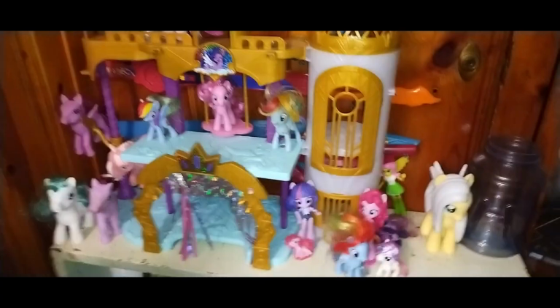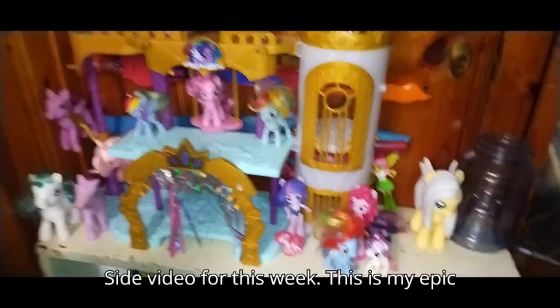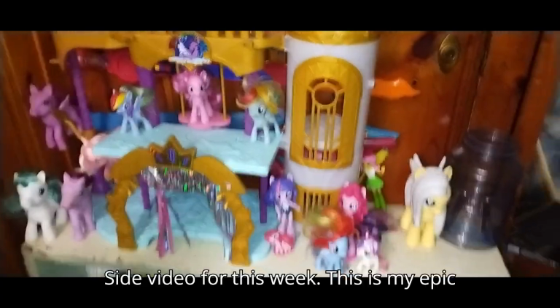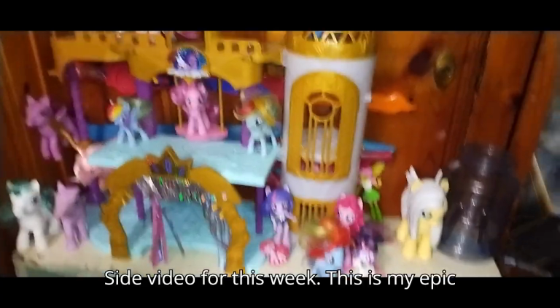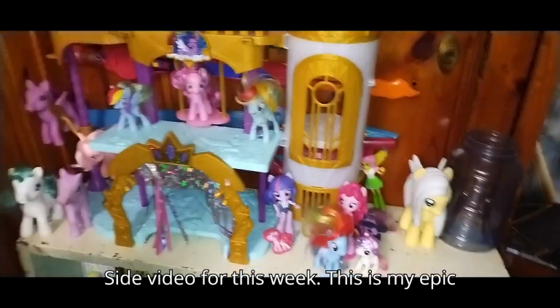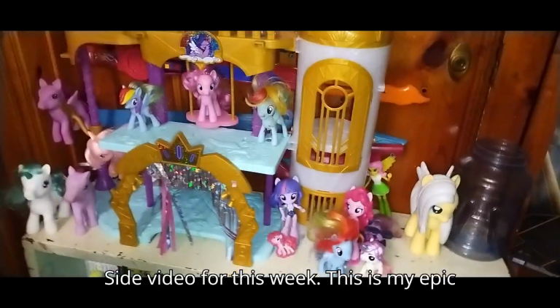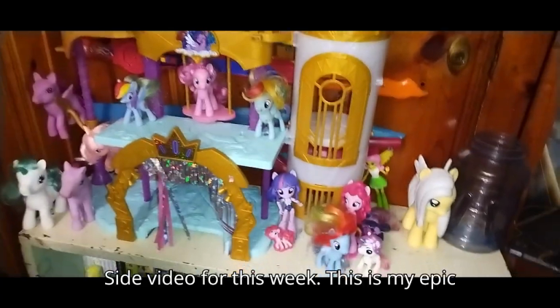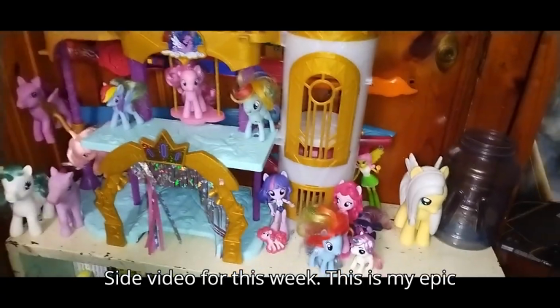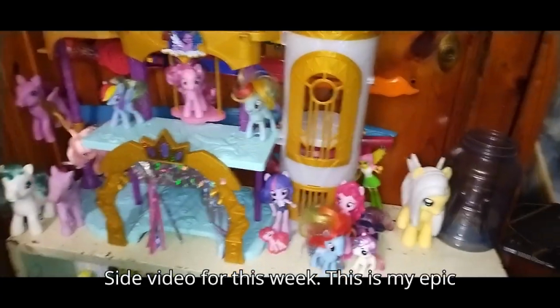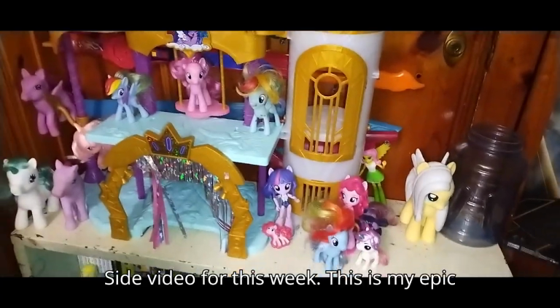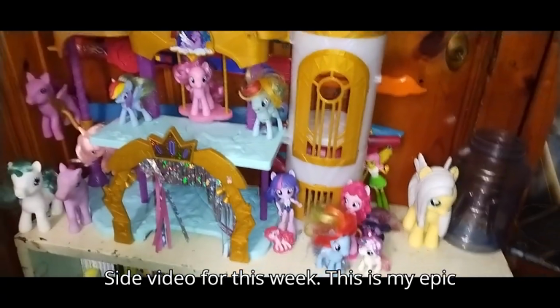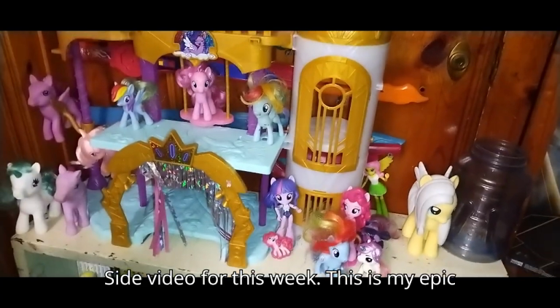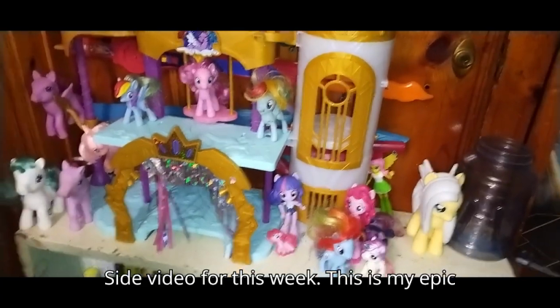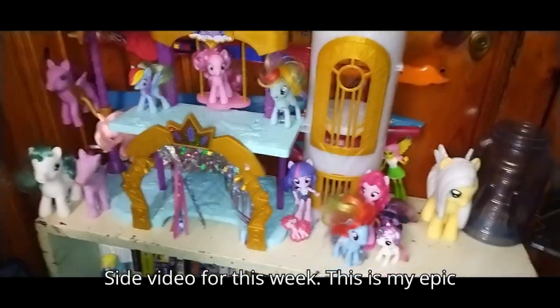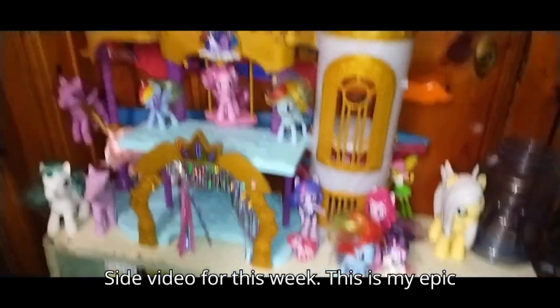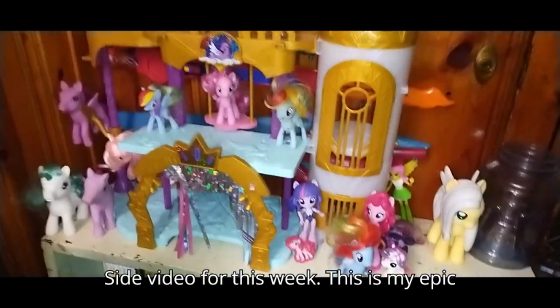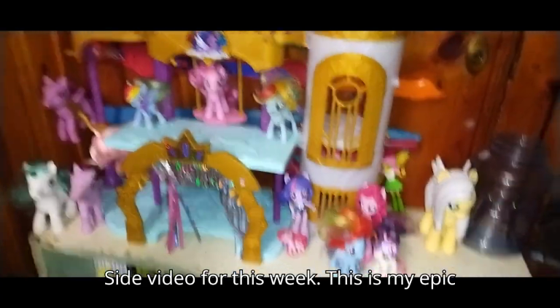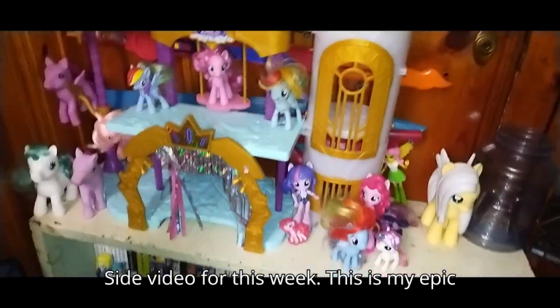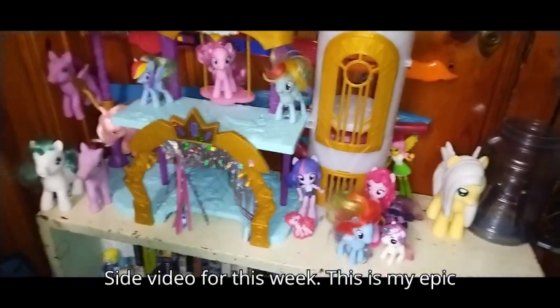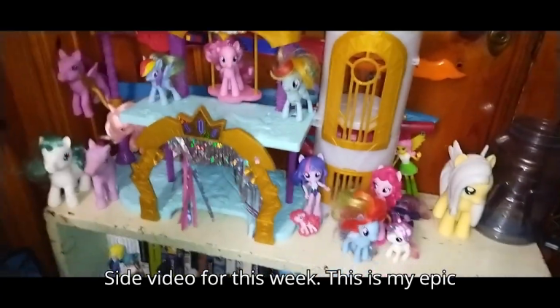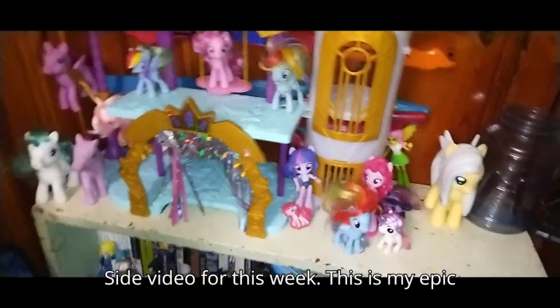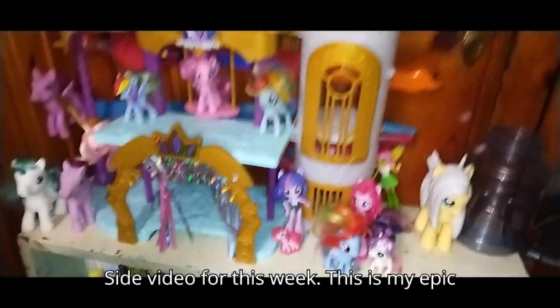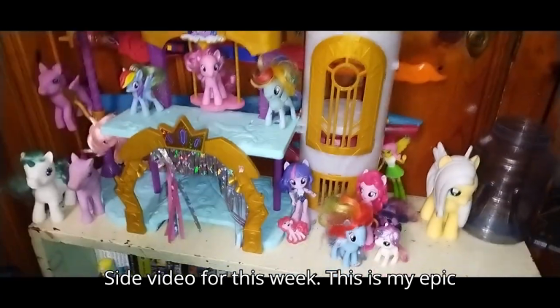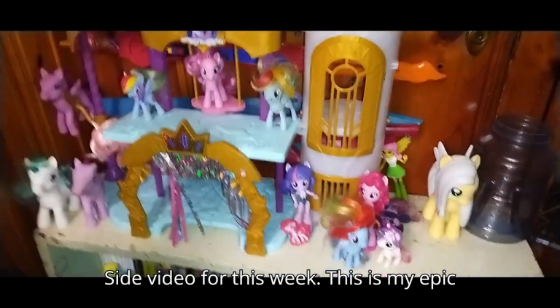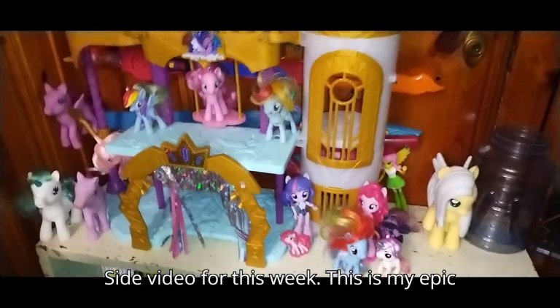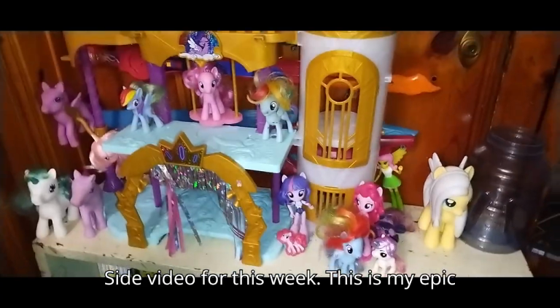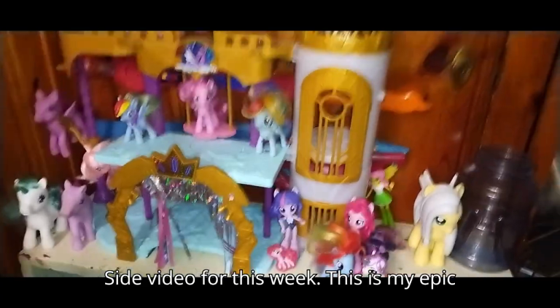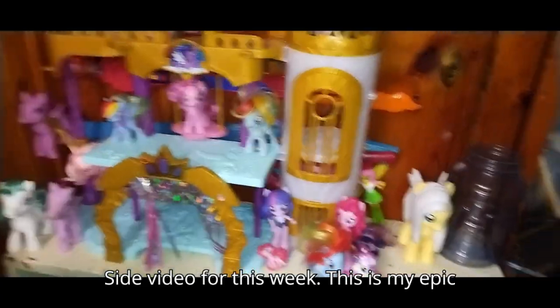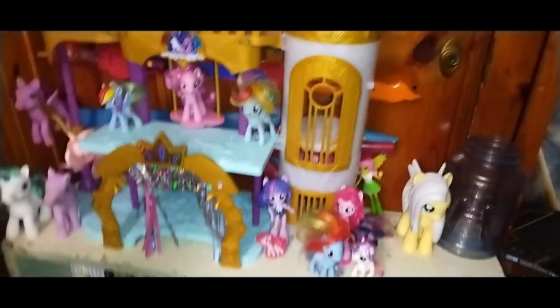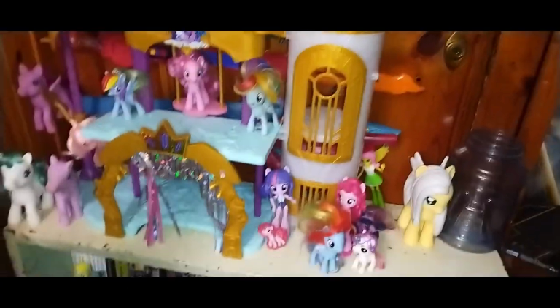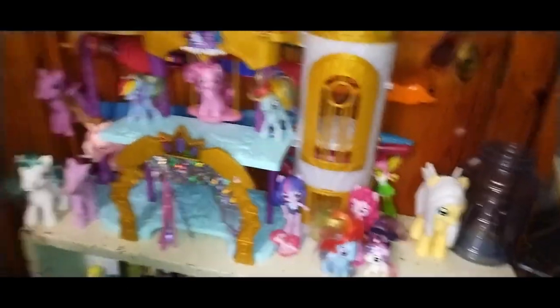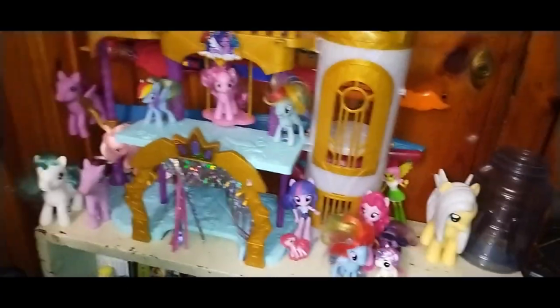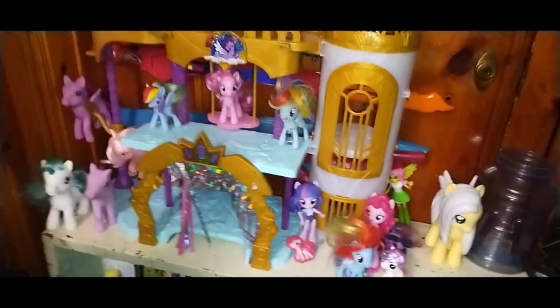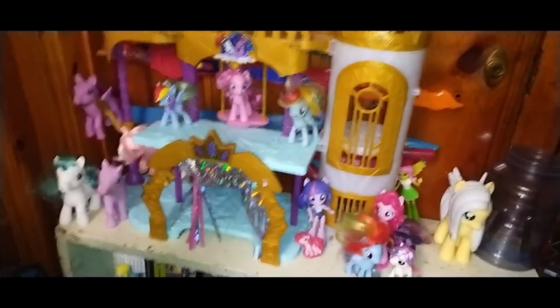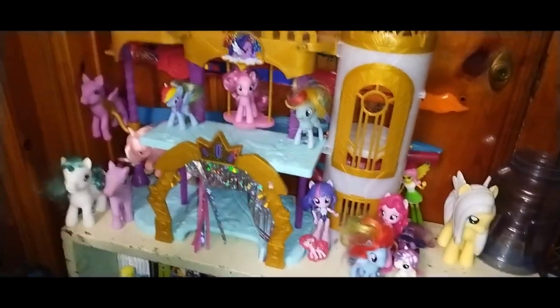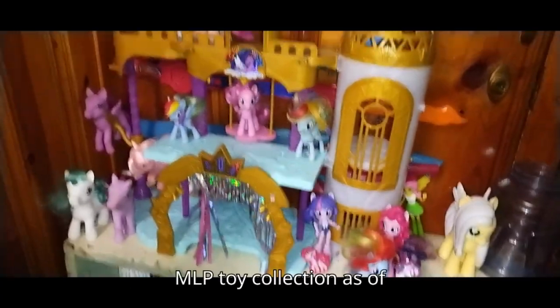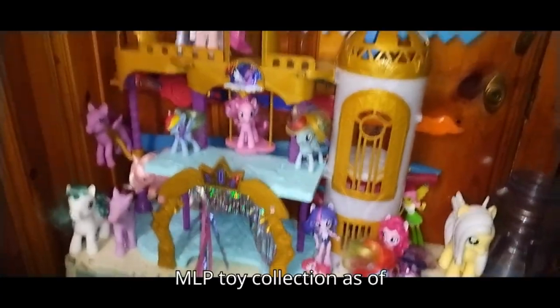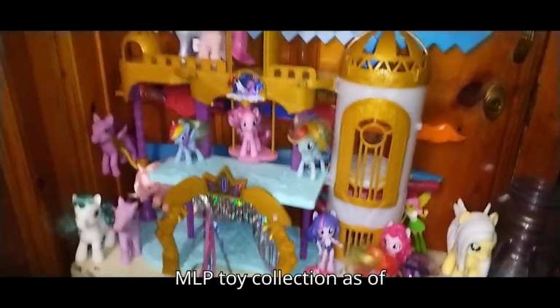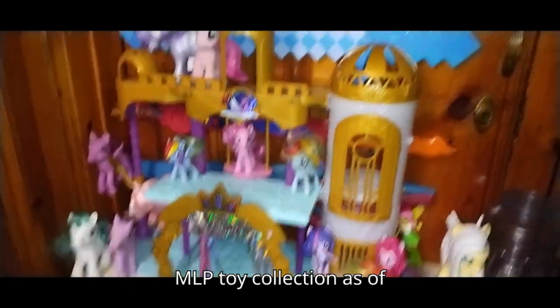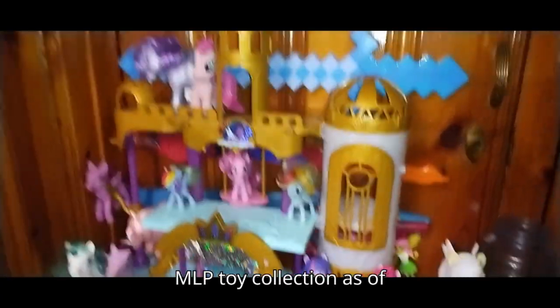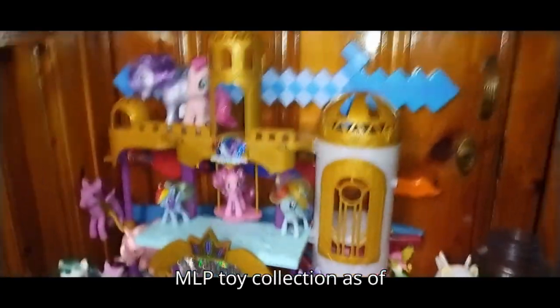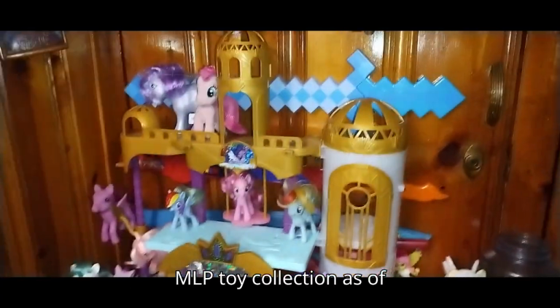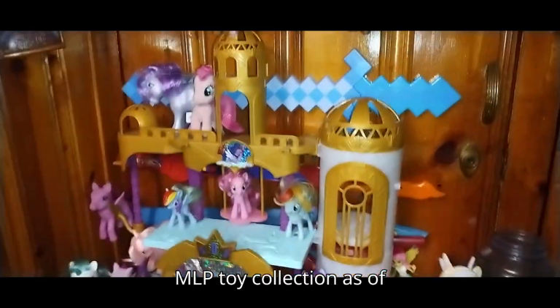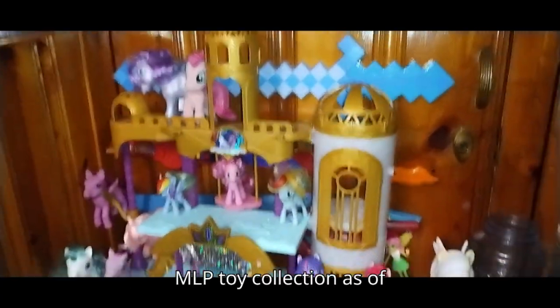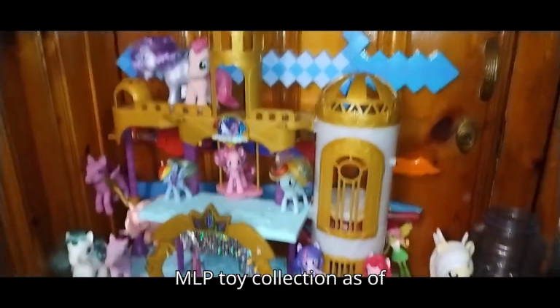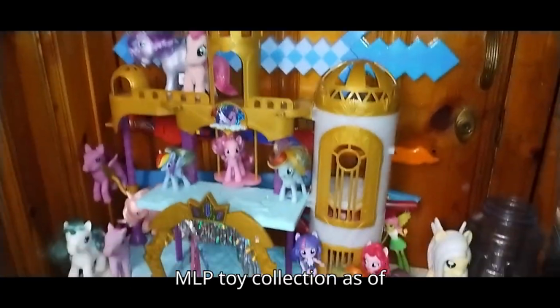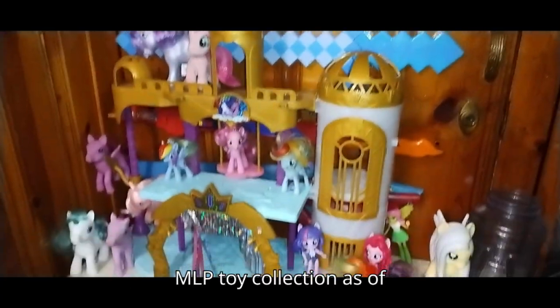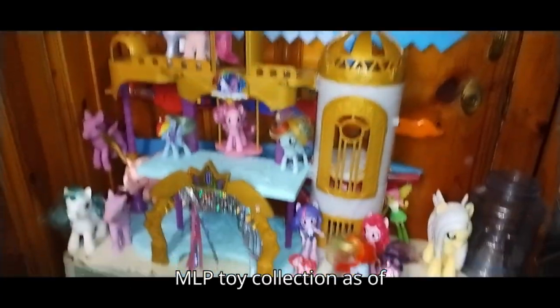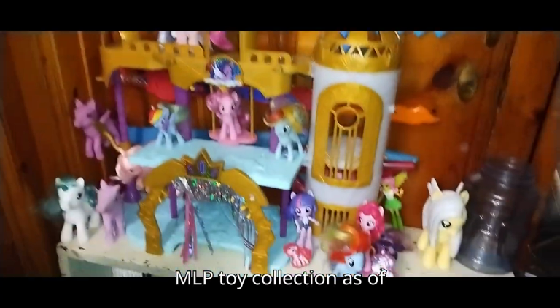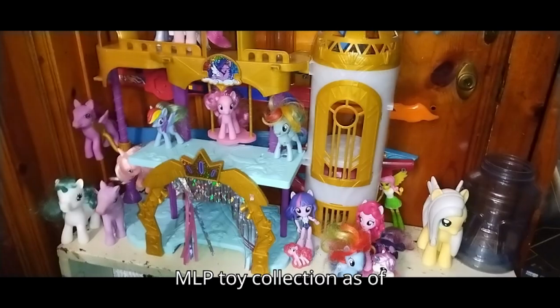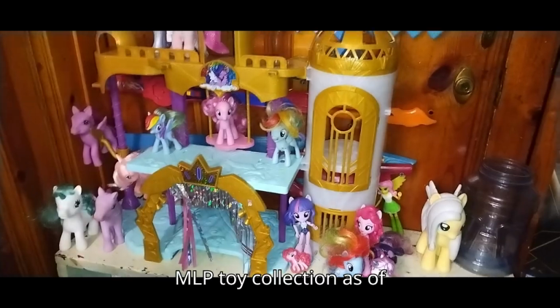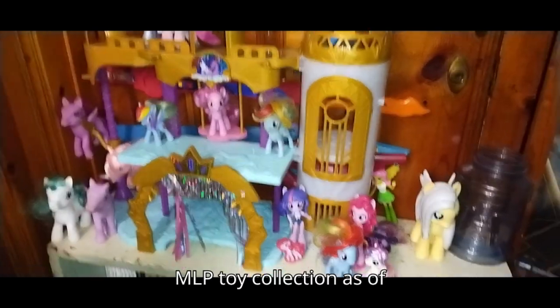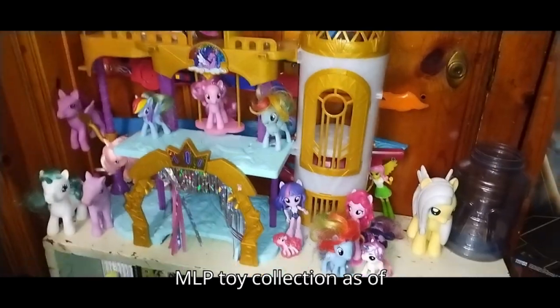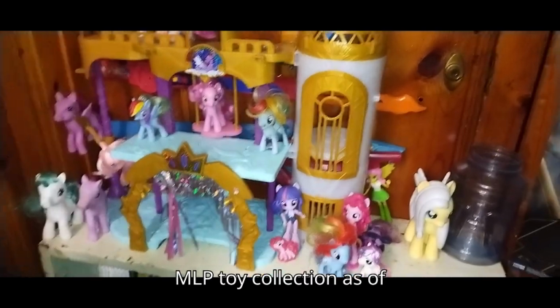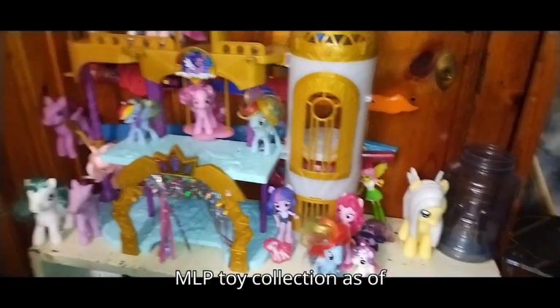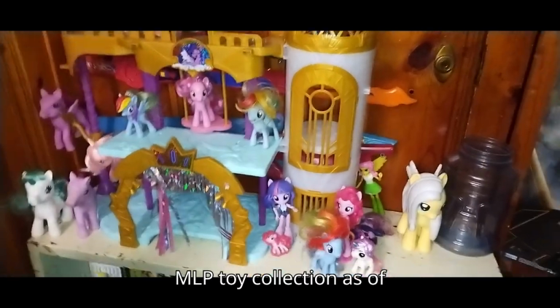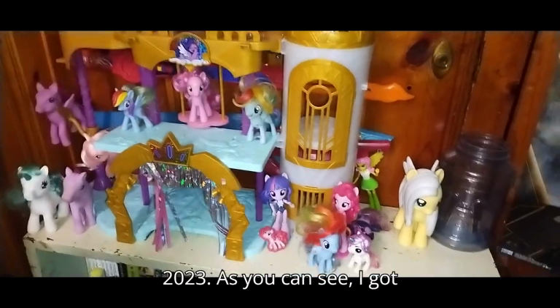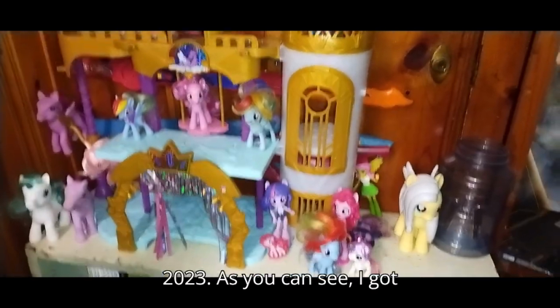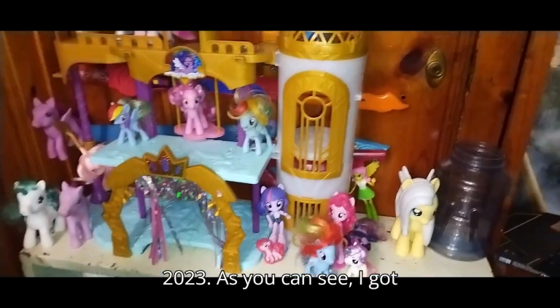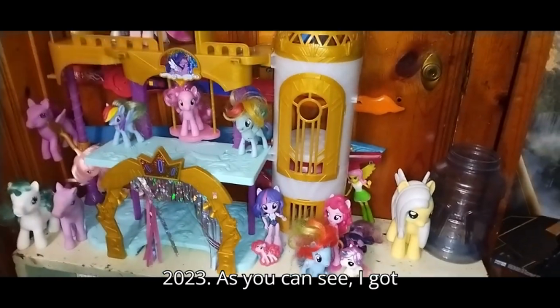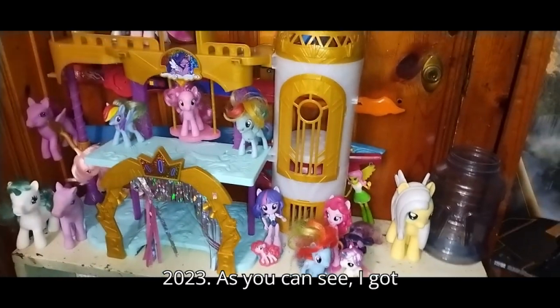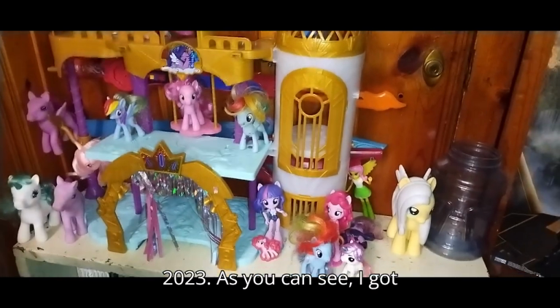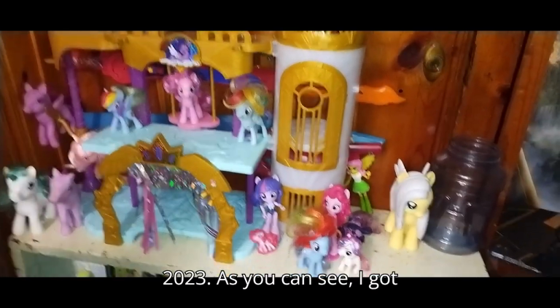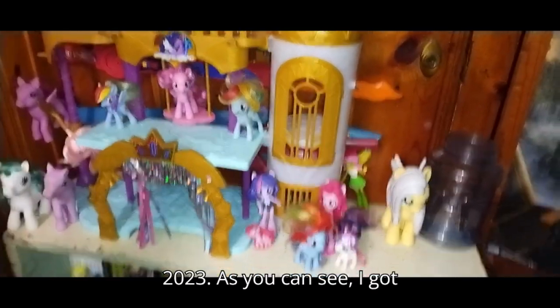Side video for this week — this is my epic MLP toy collection as of 2023.